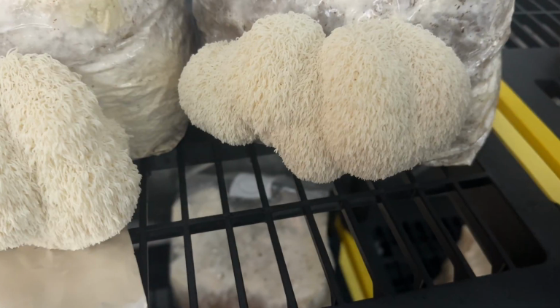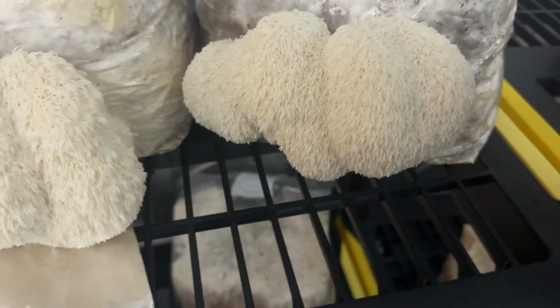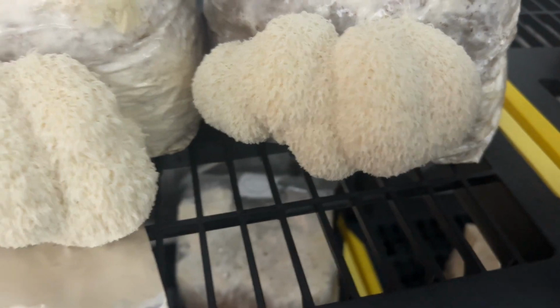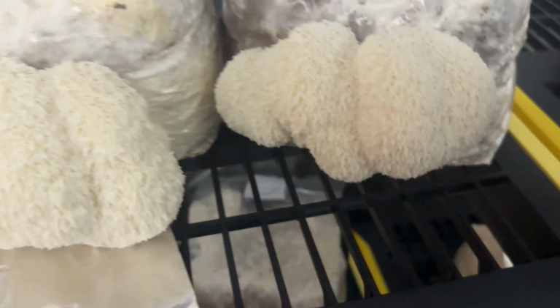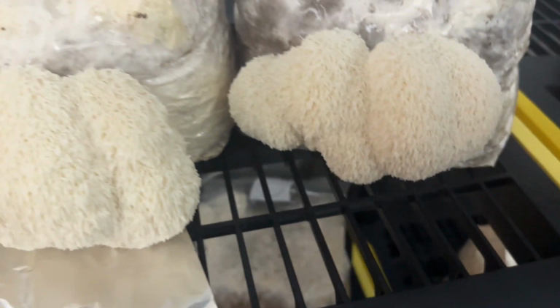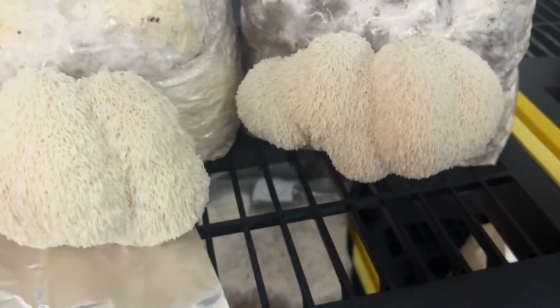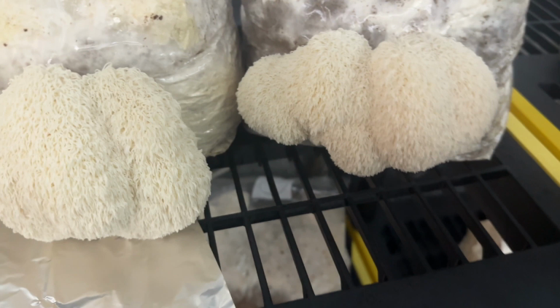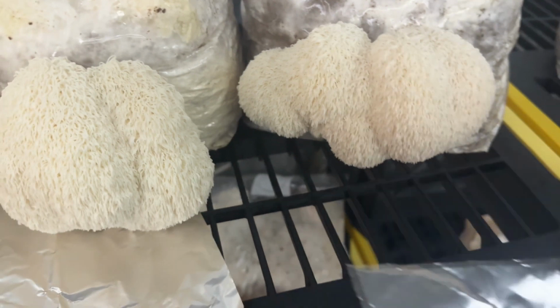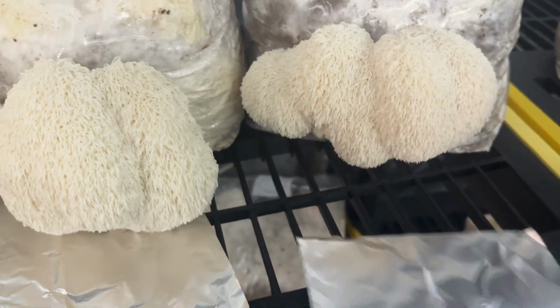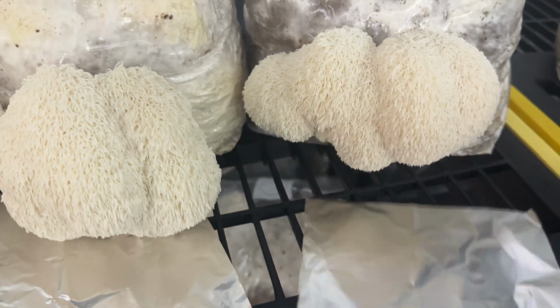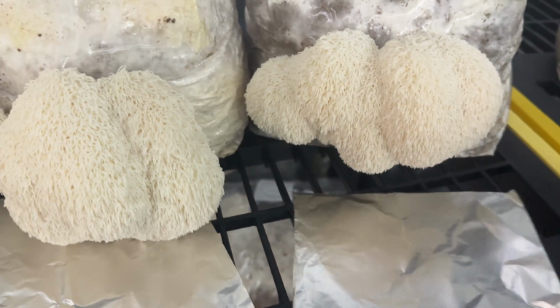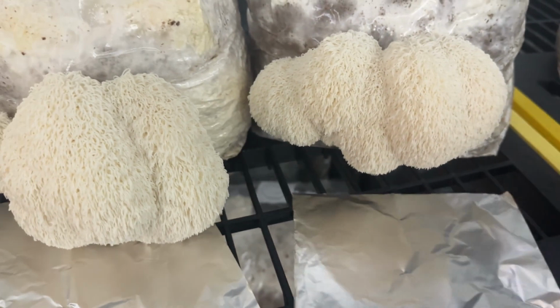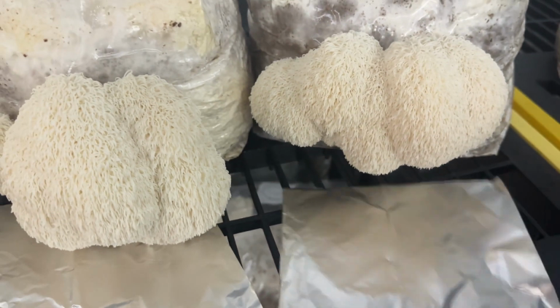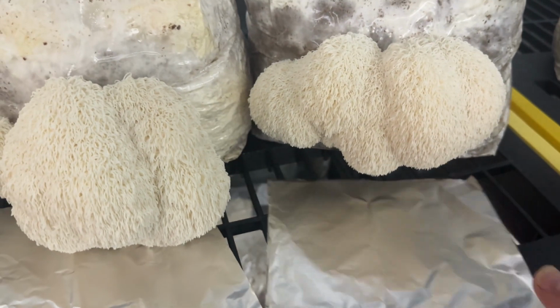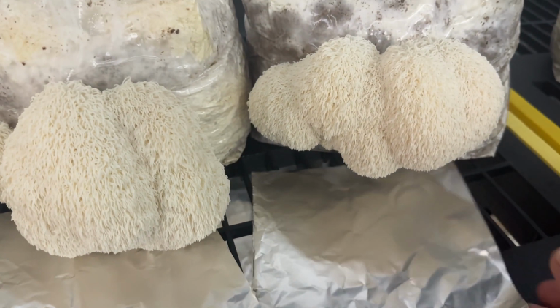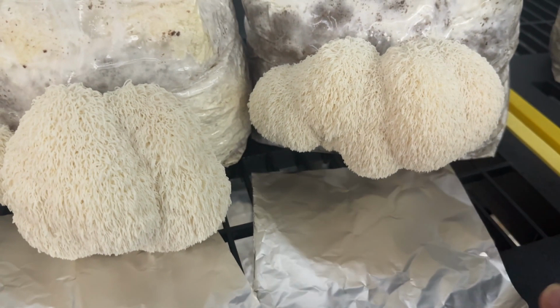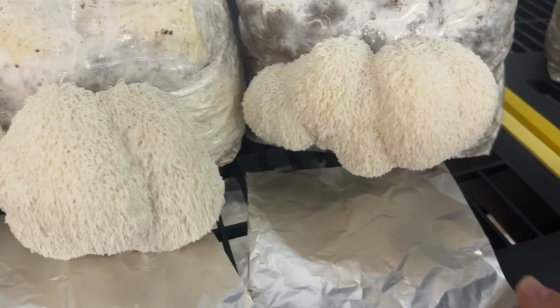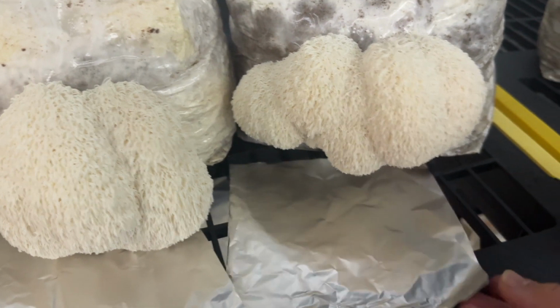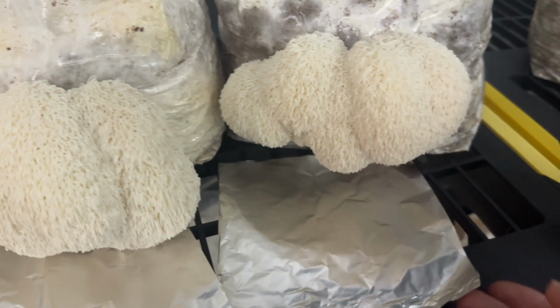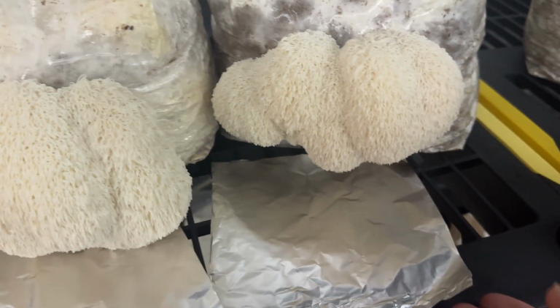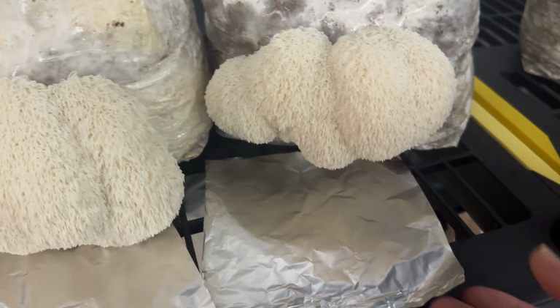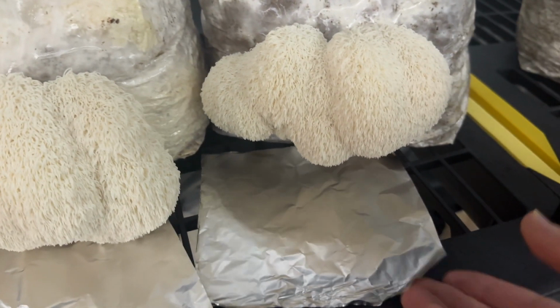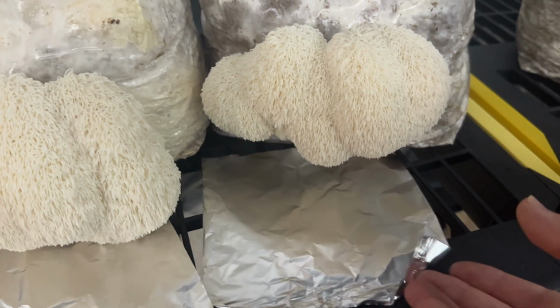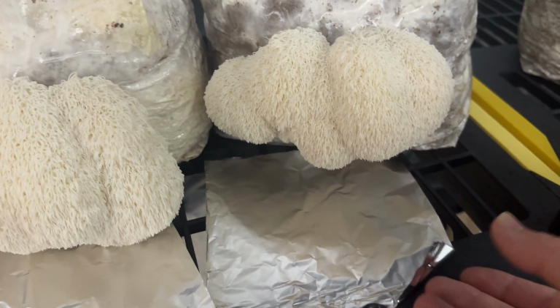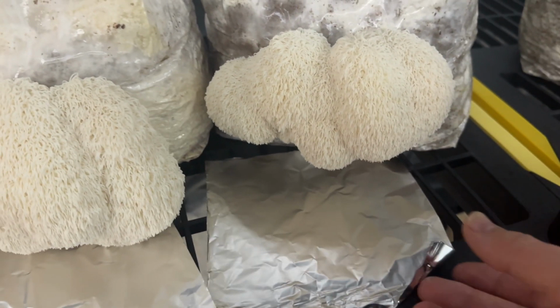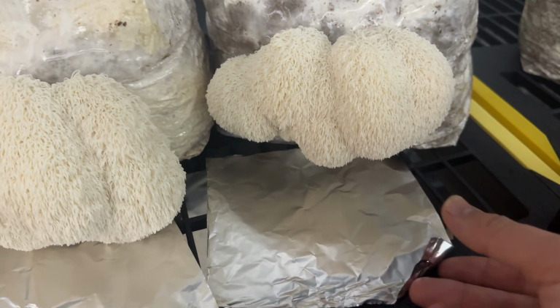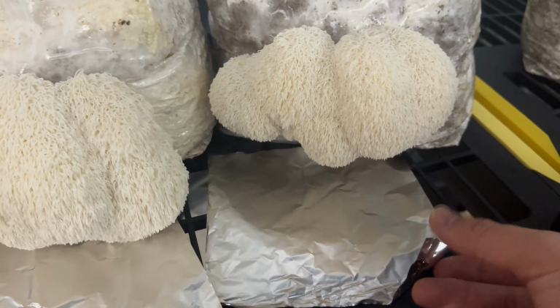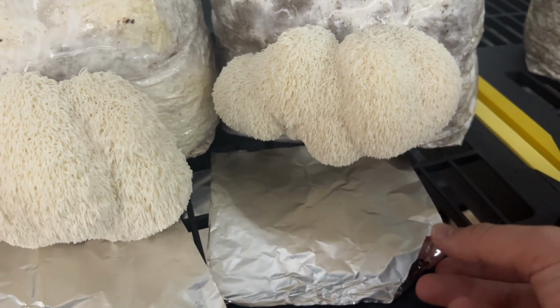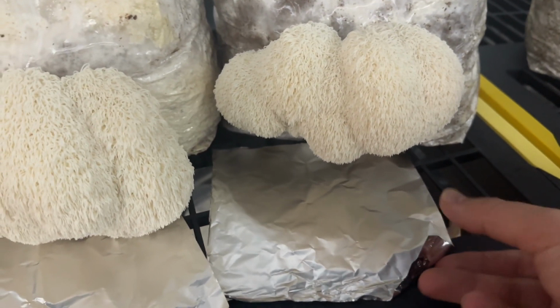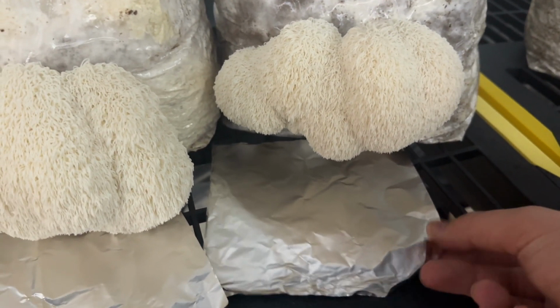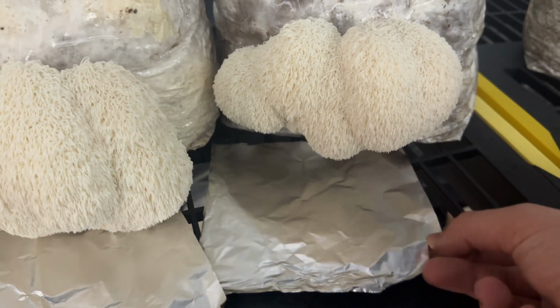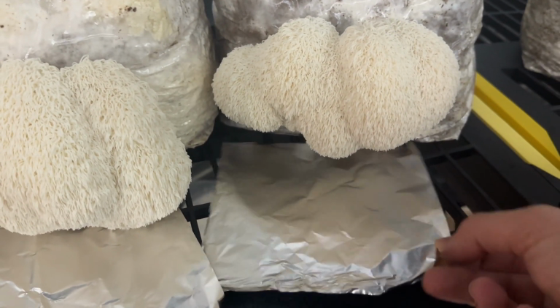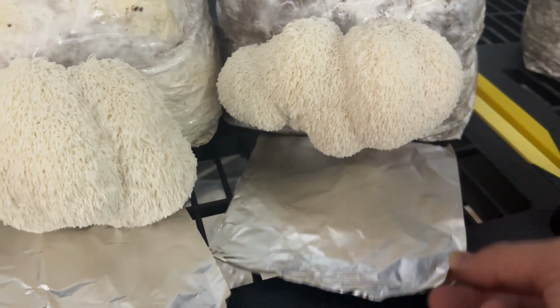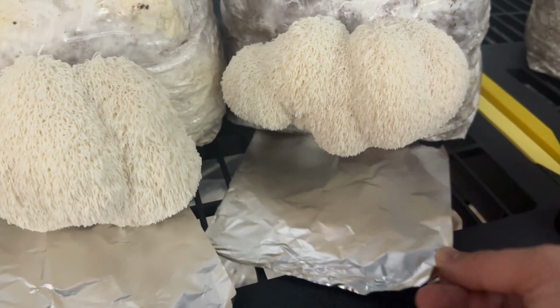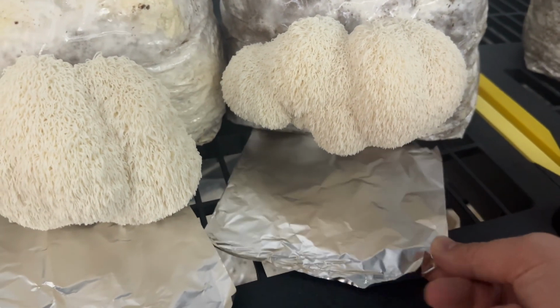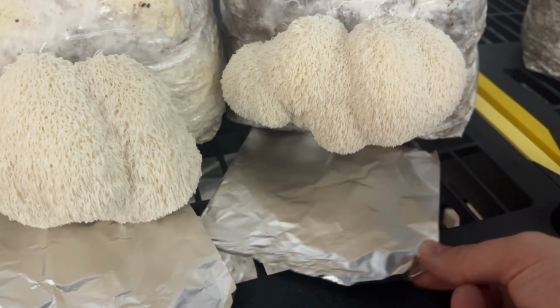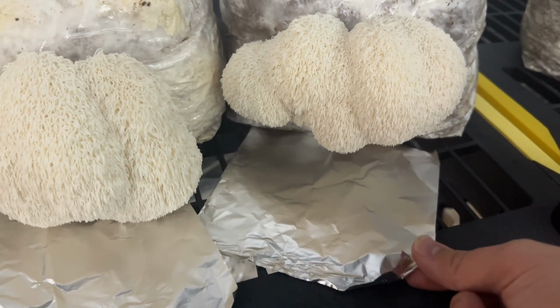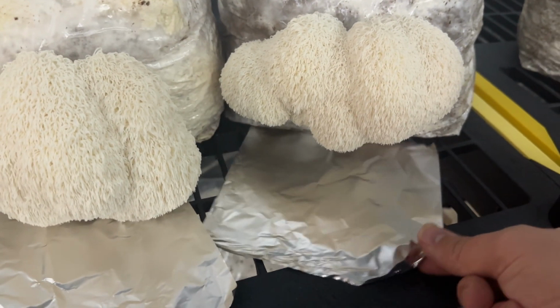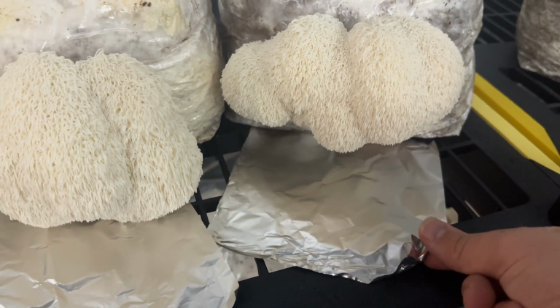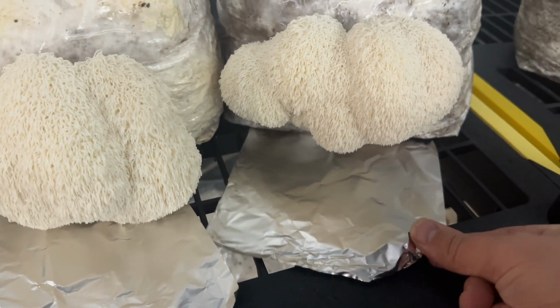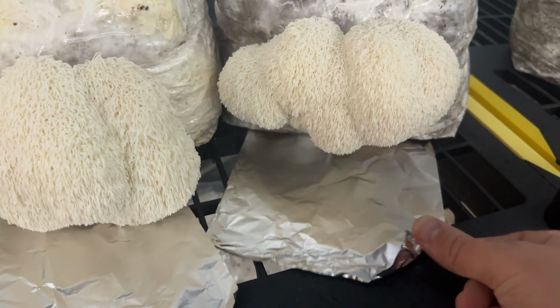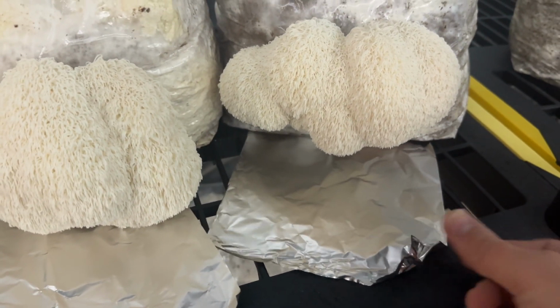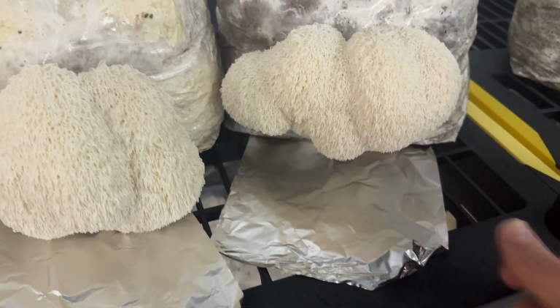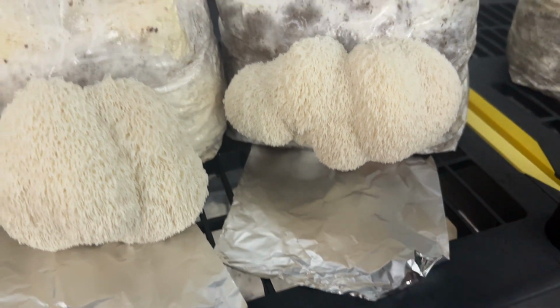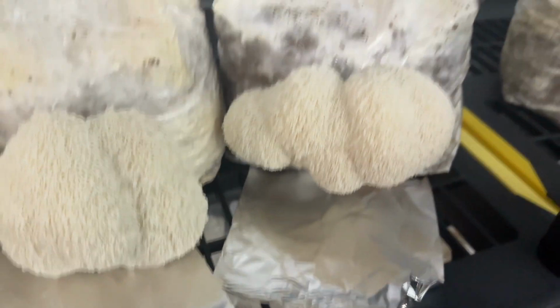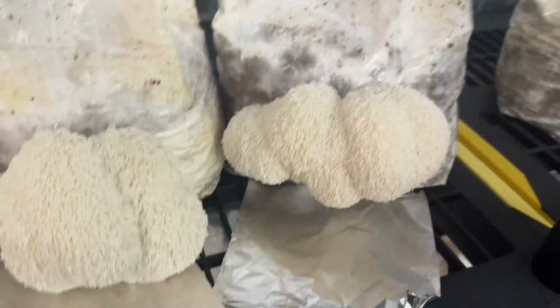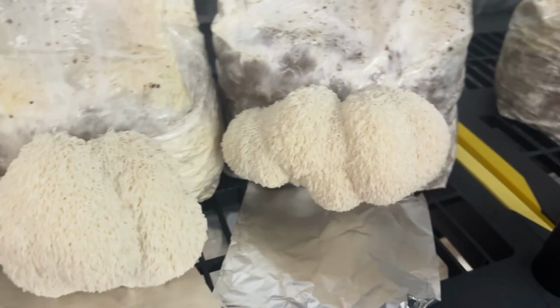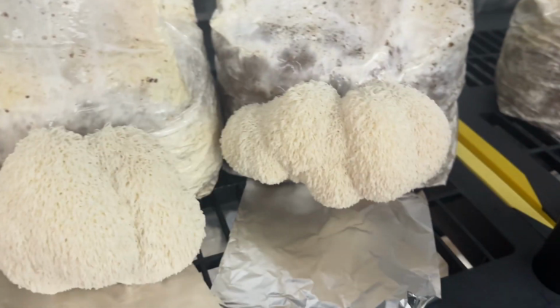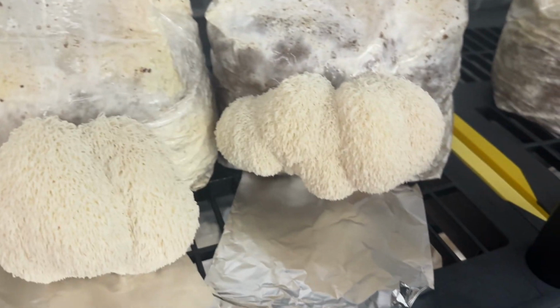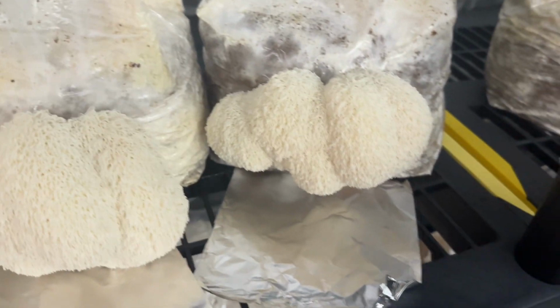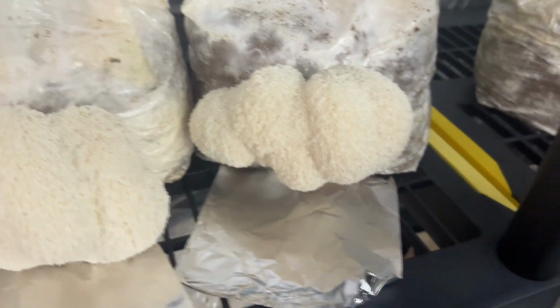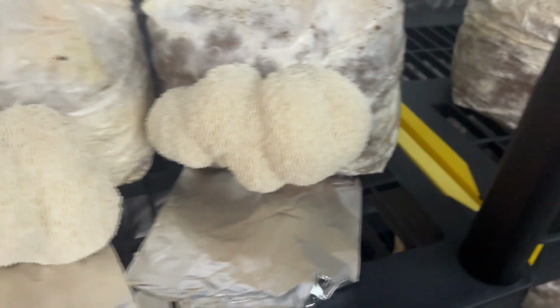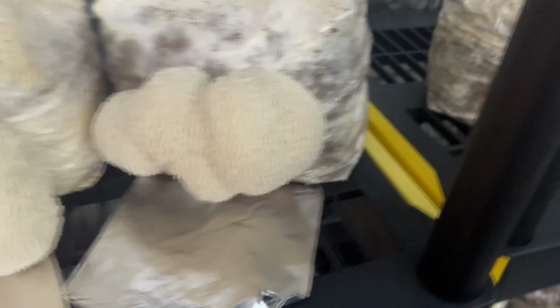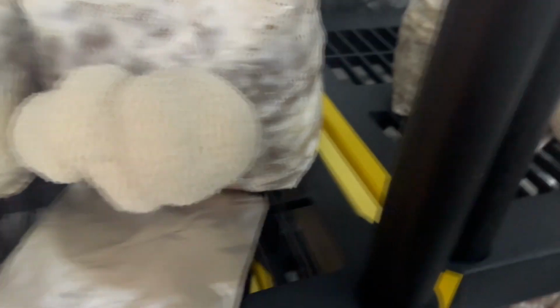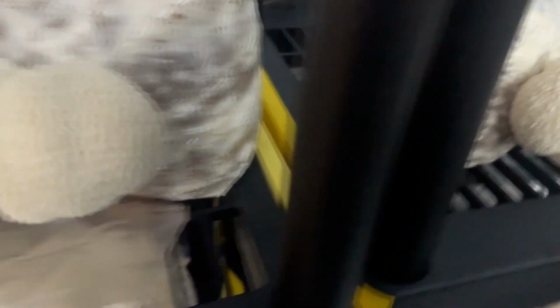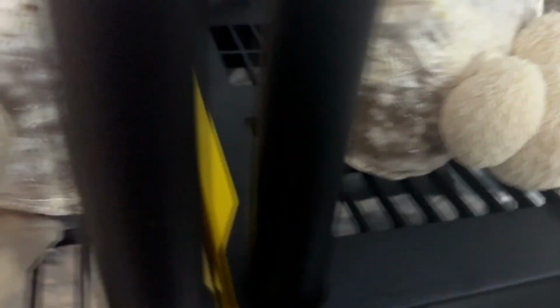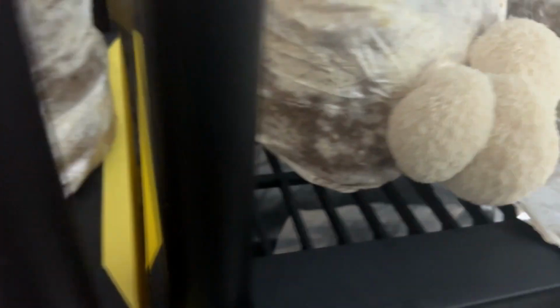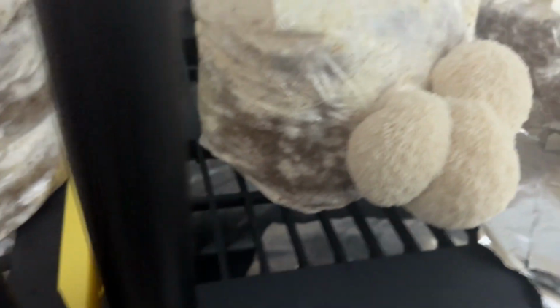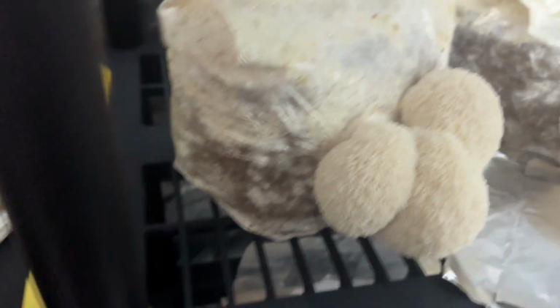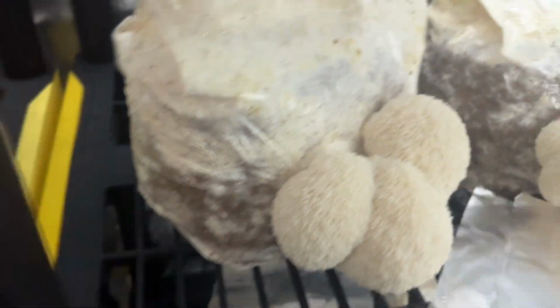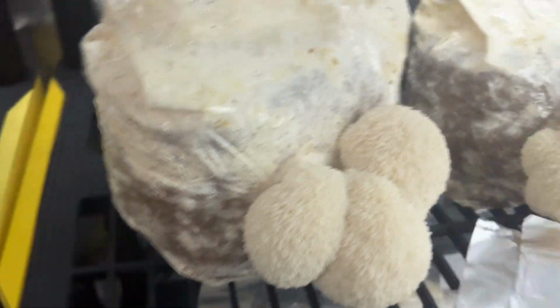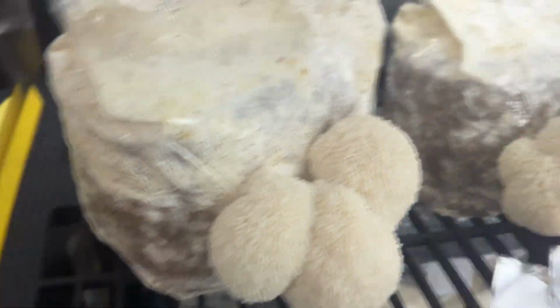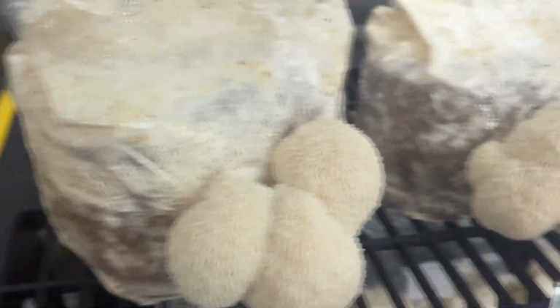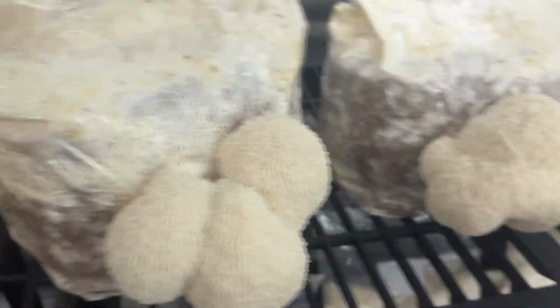In the case where the mushroom is too big to fit the foil underneath, you can use some risers to raise the block up.